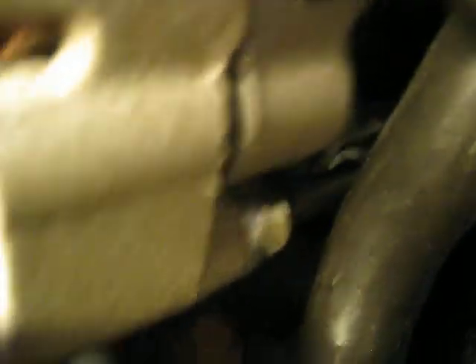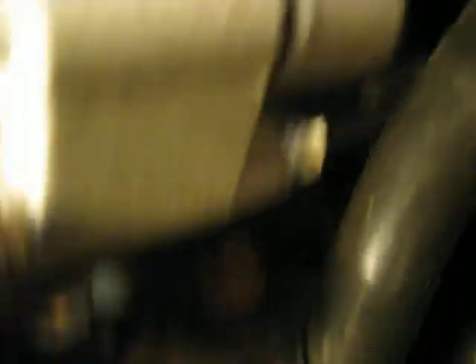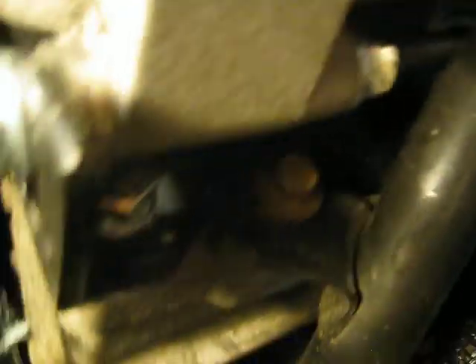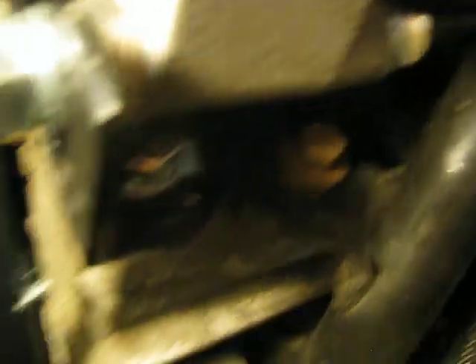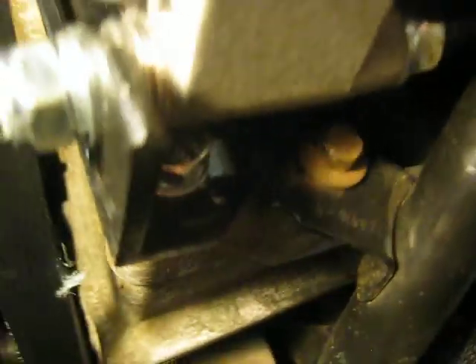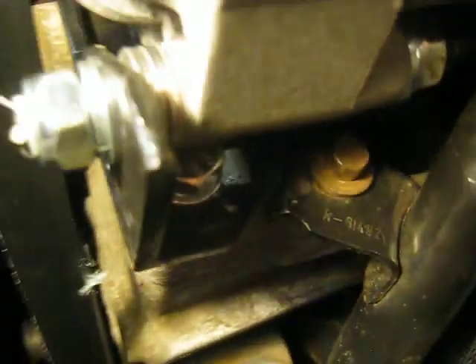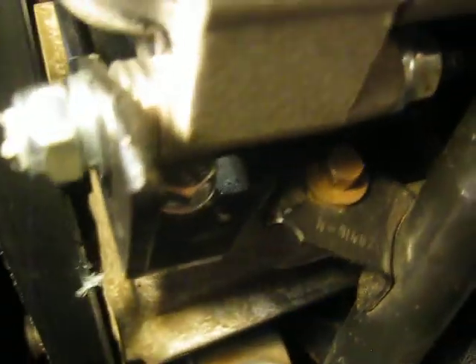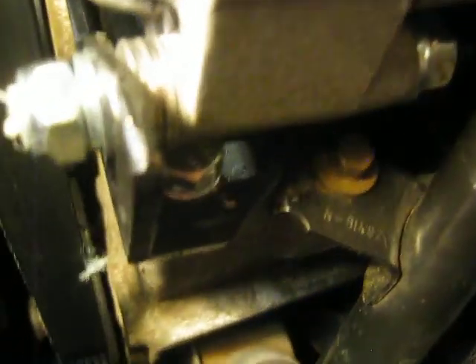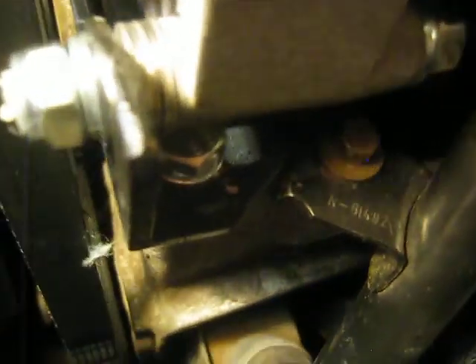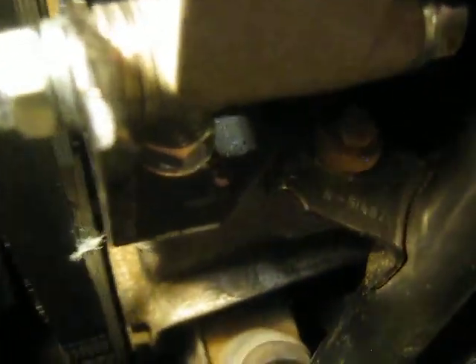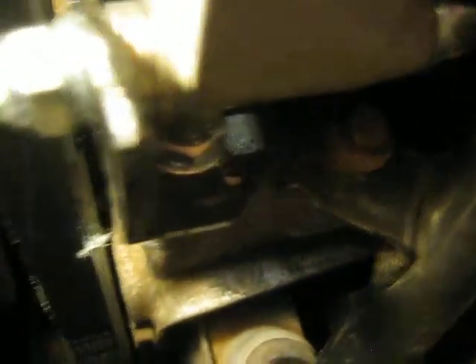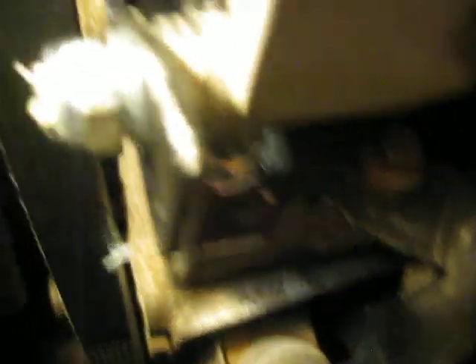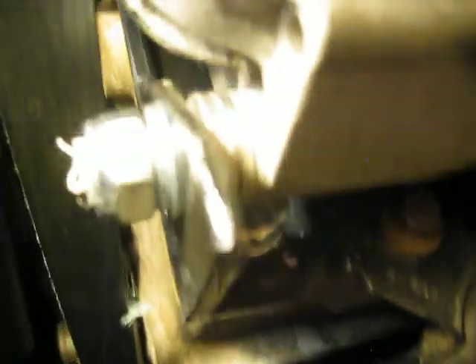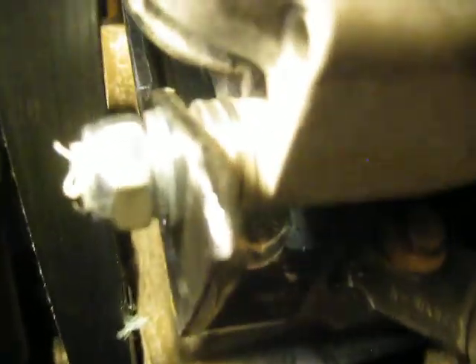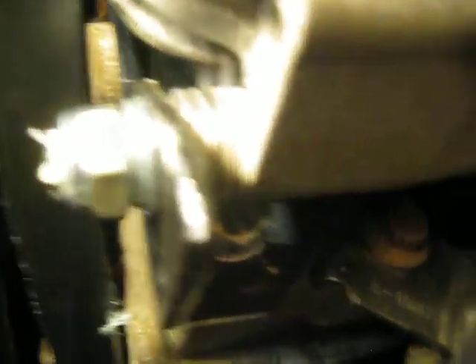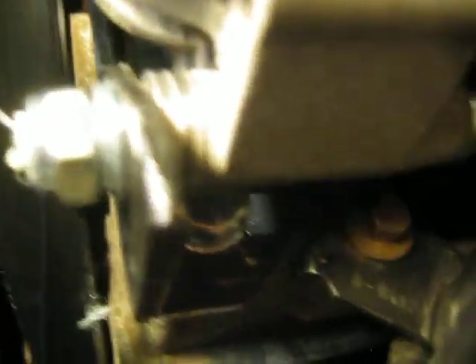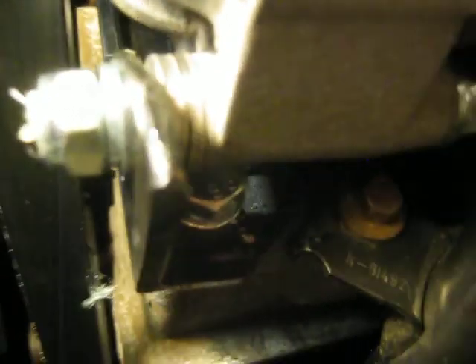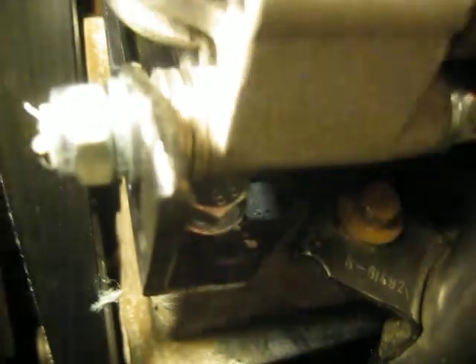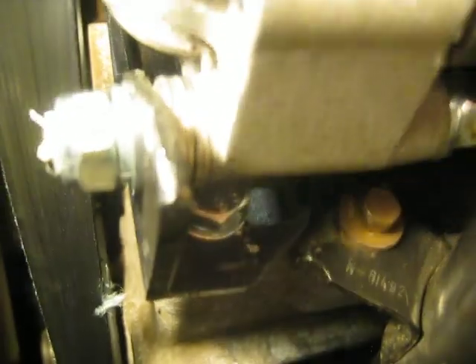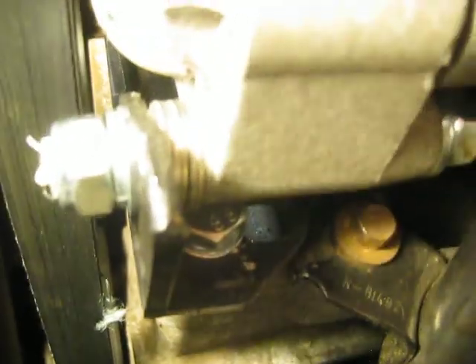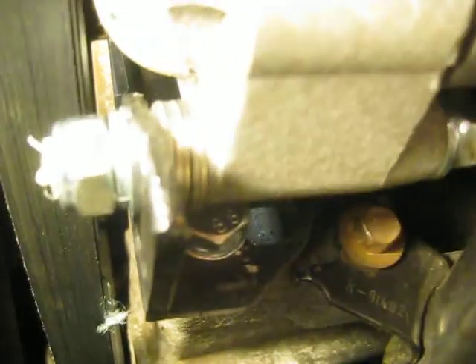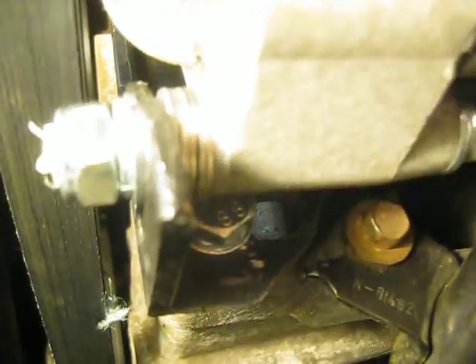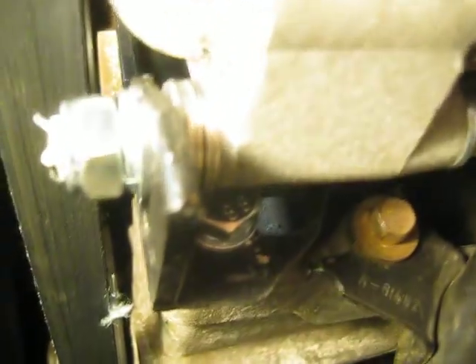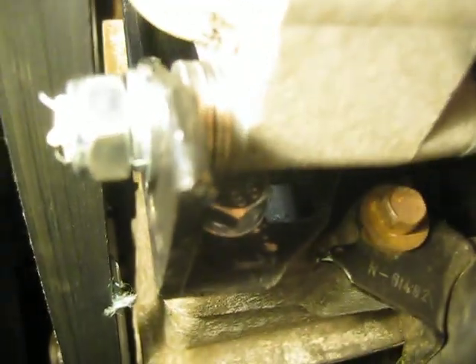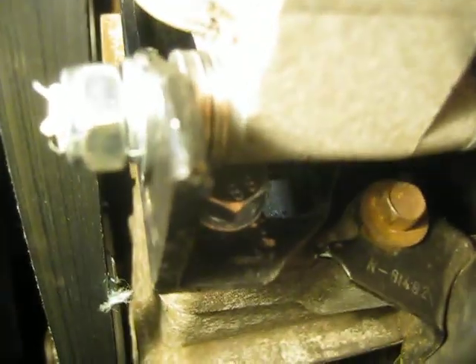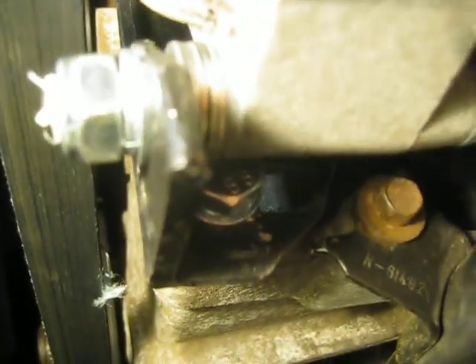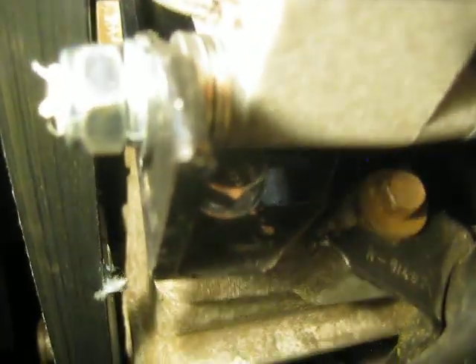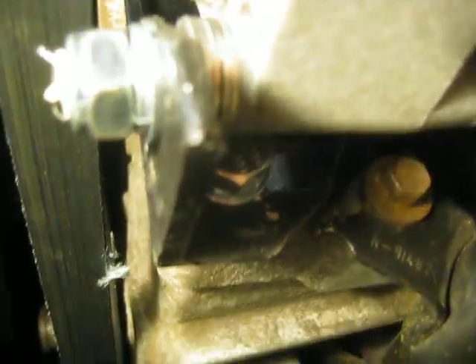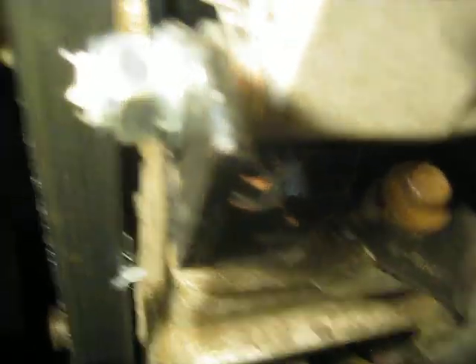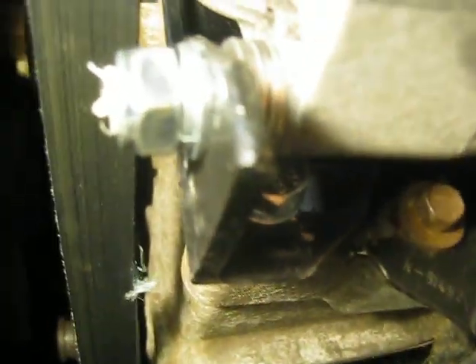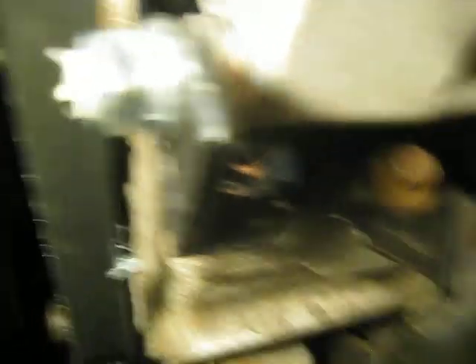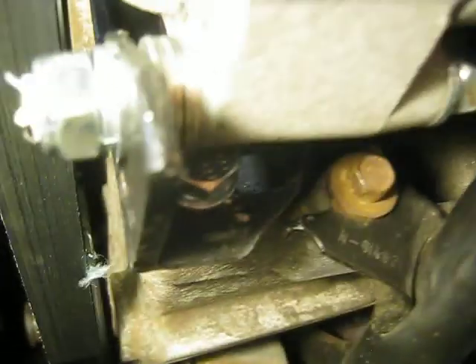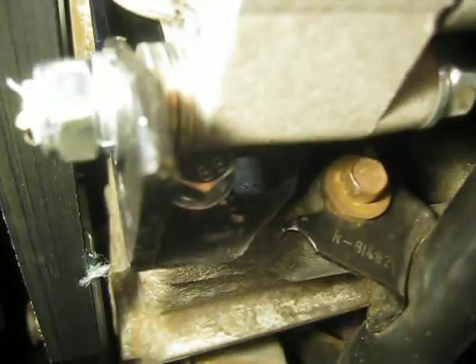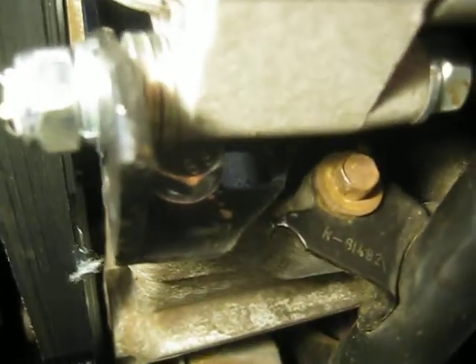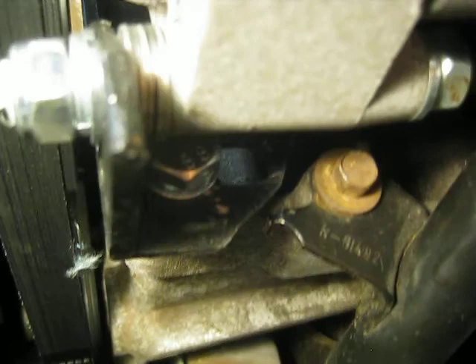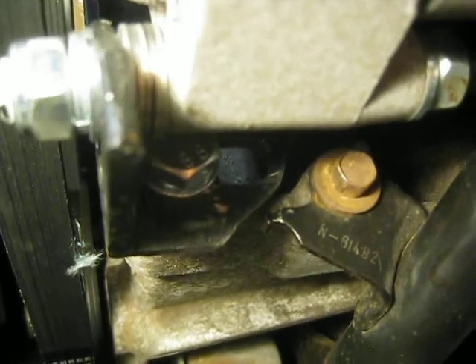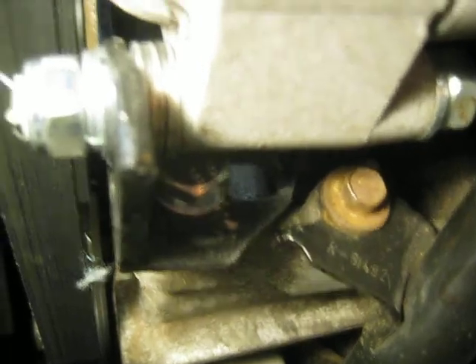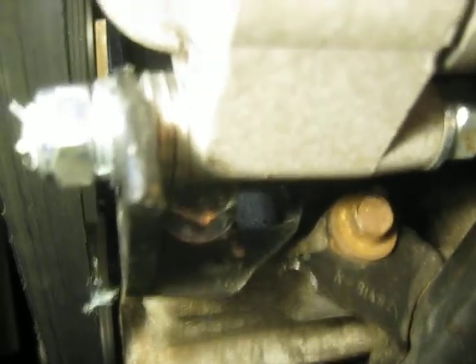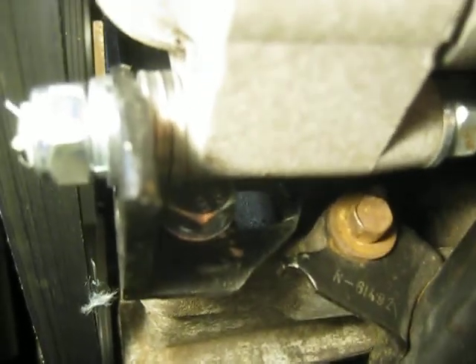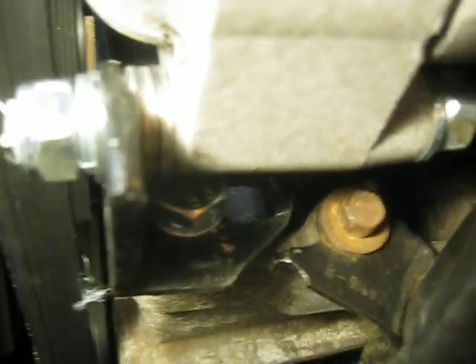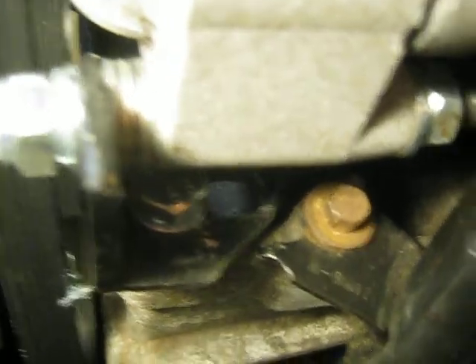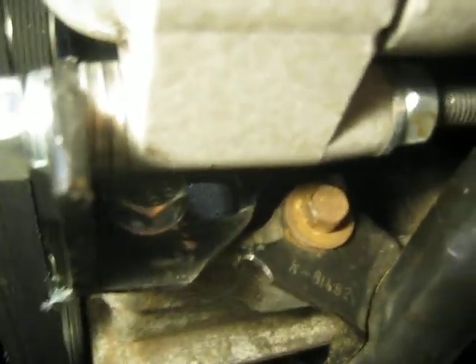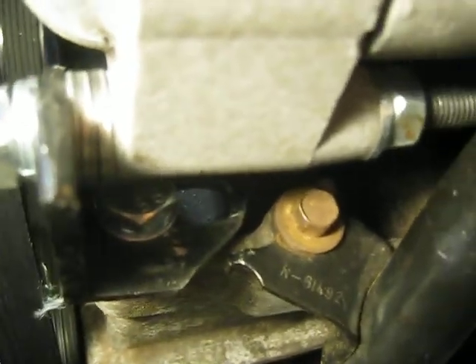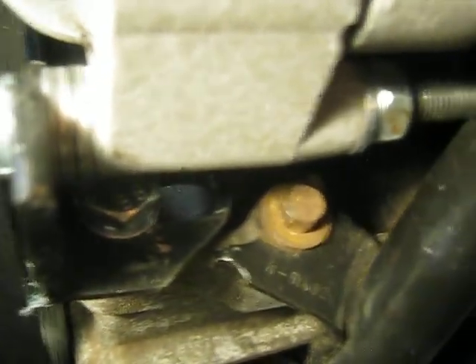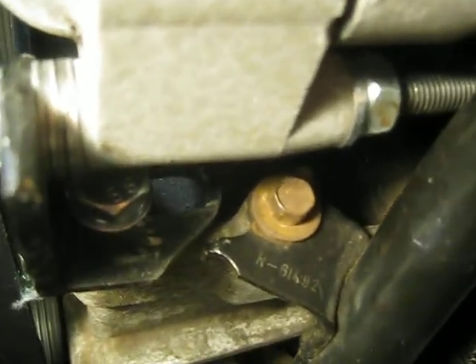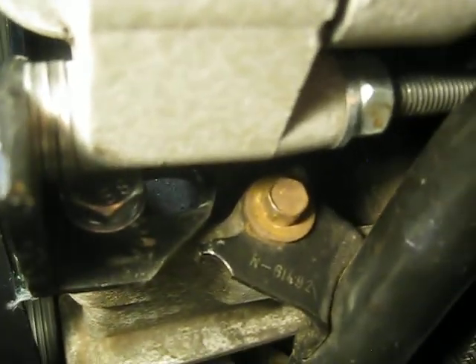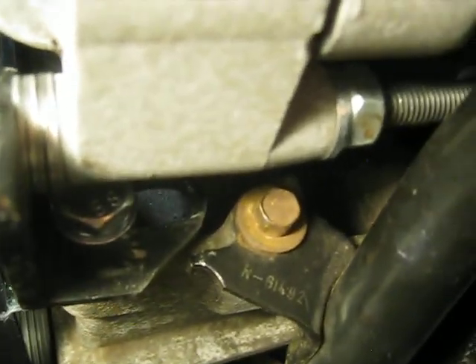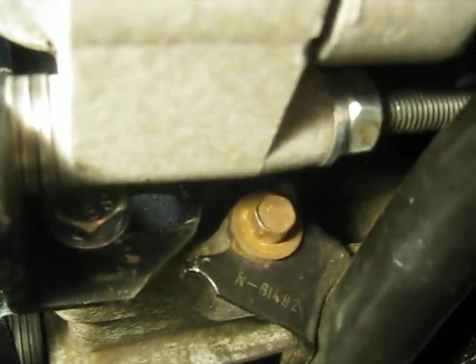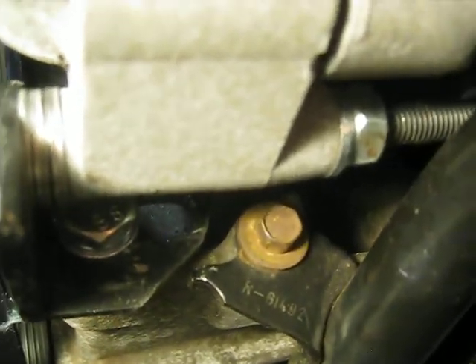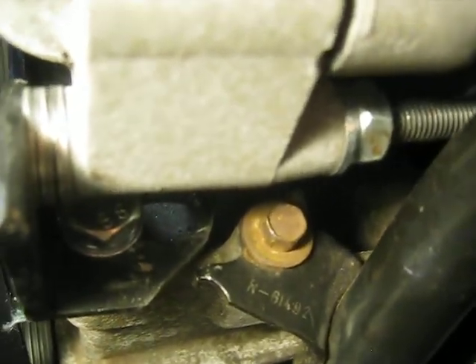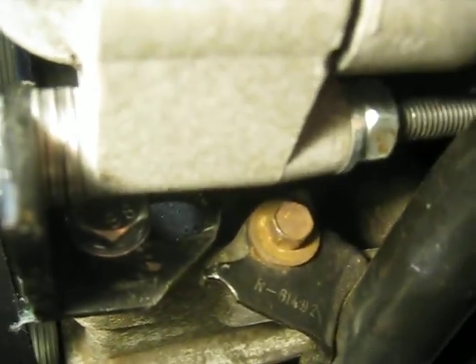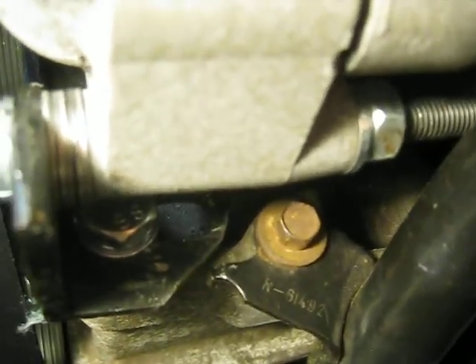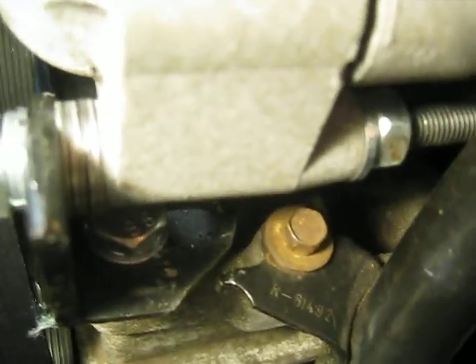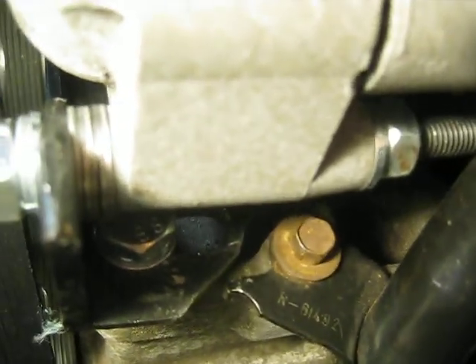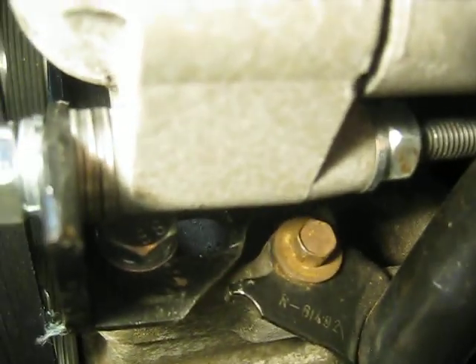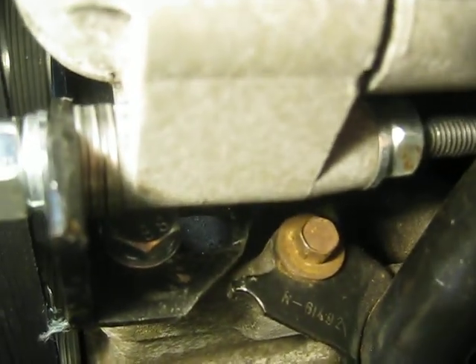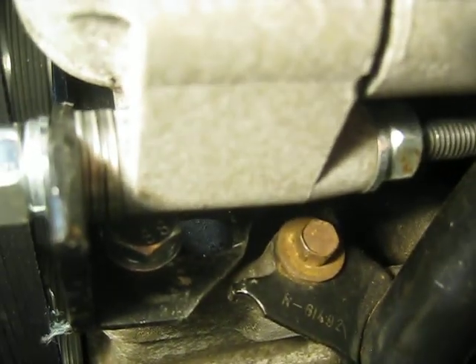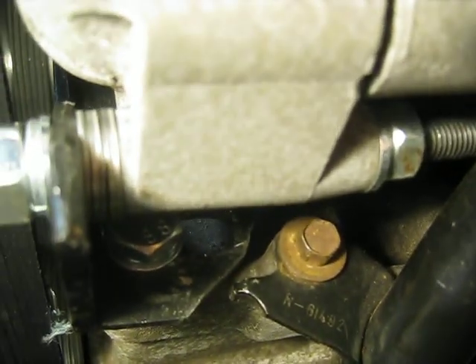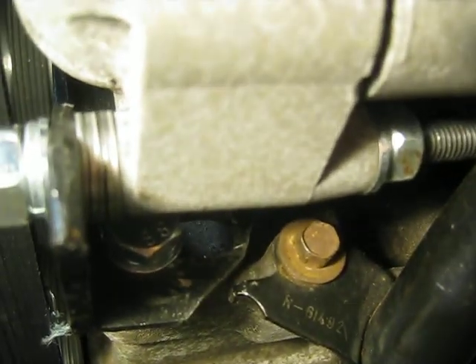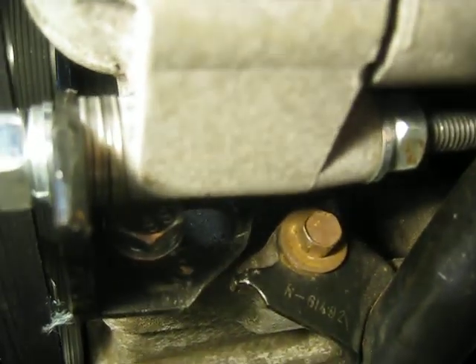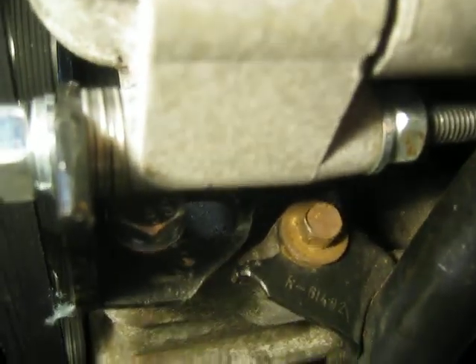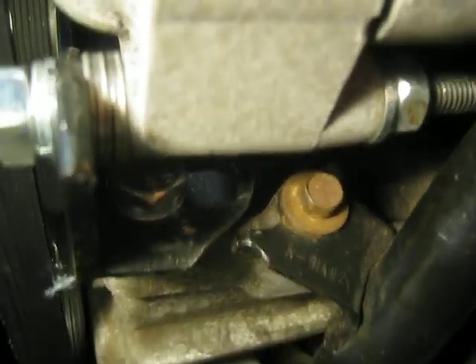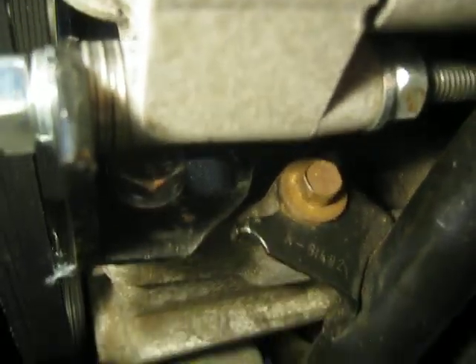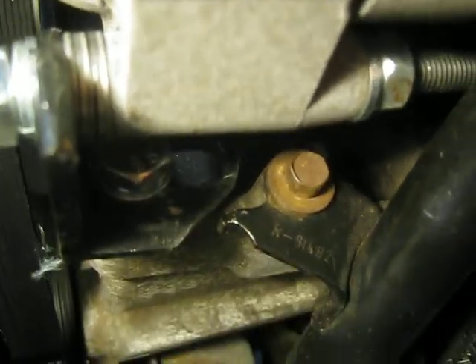Oh, I had to trim that too — right there in the corner — because it was rubbing the mount for the oil filler neck.